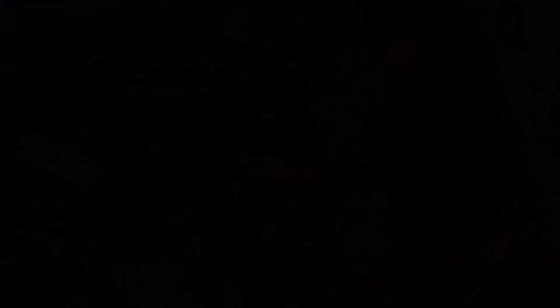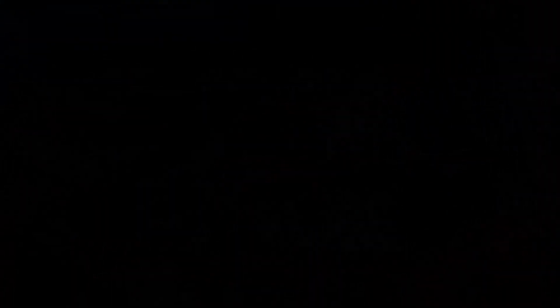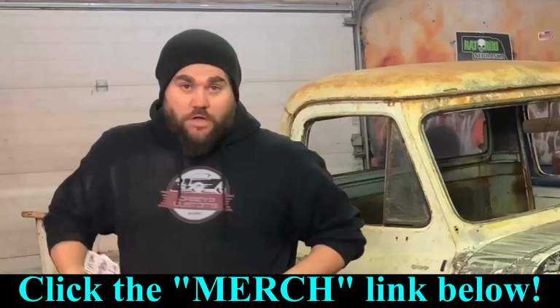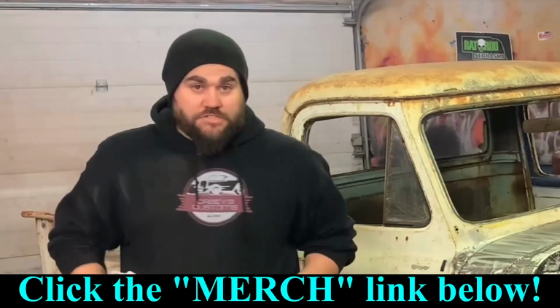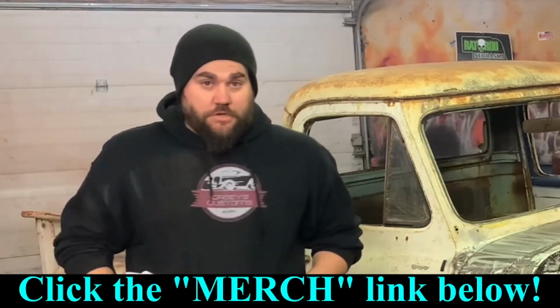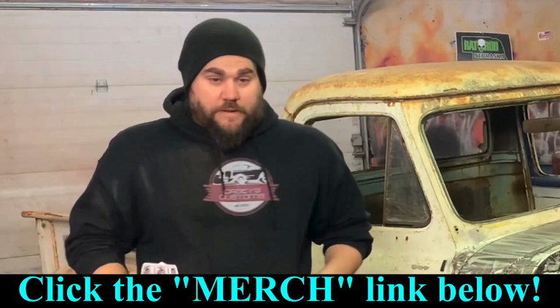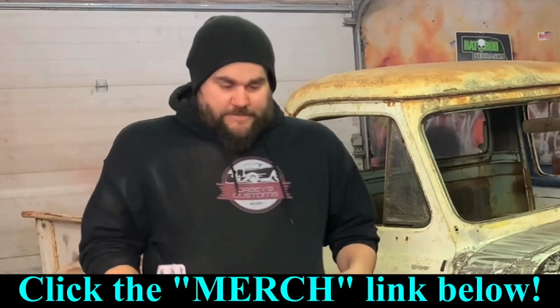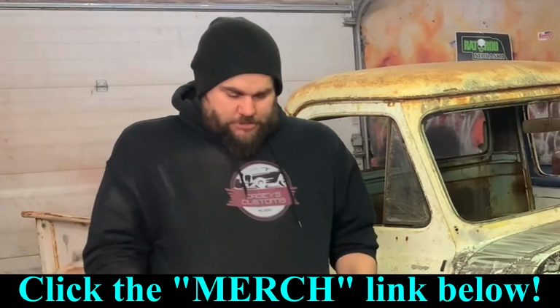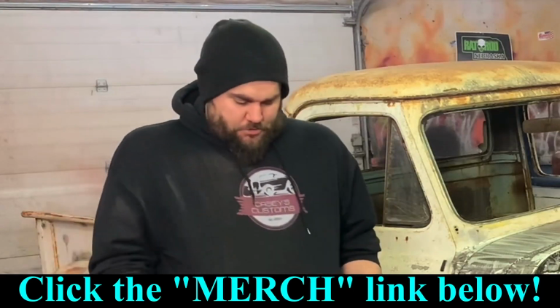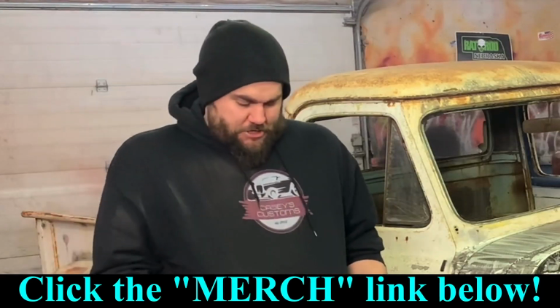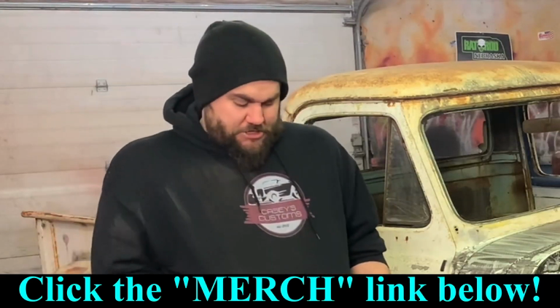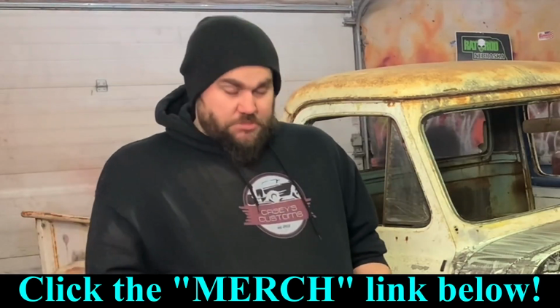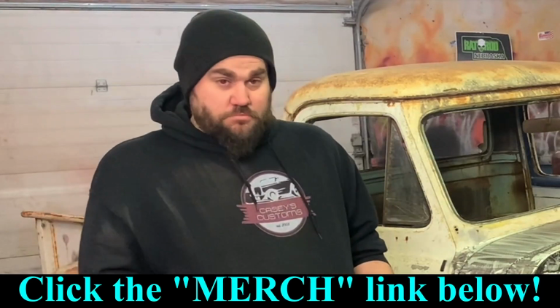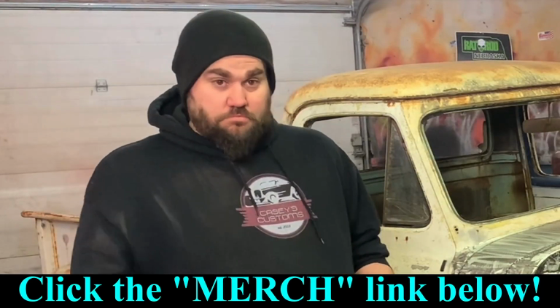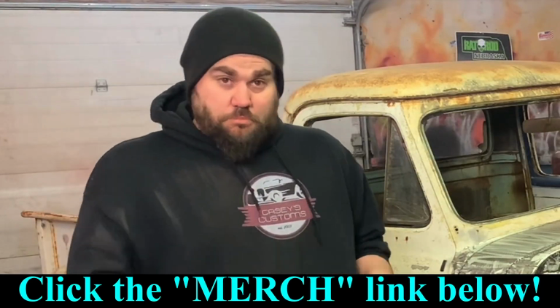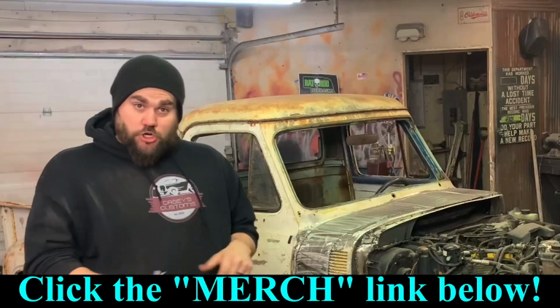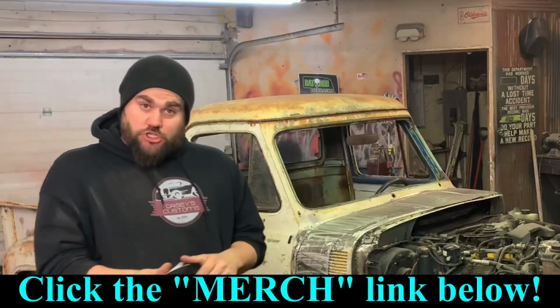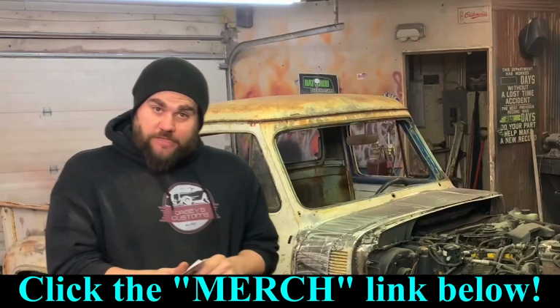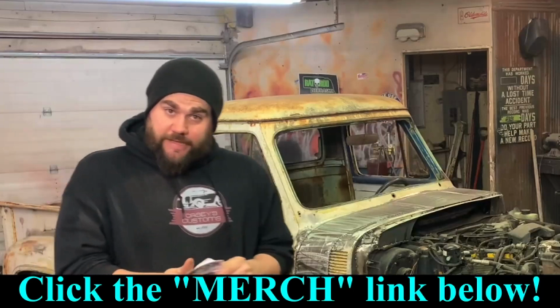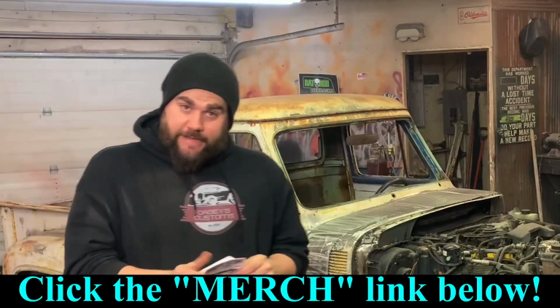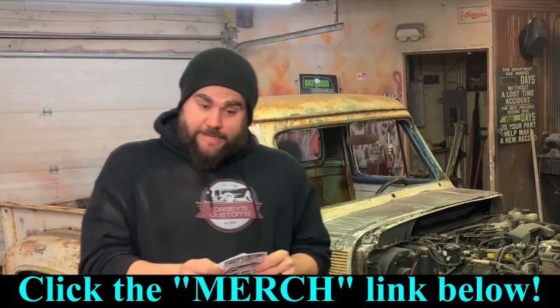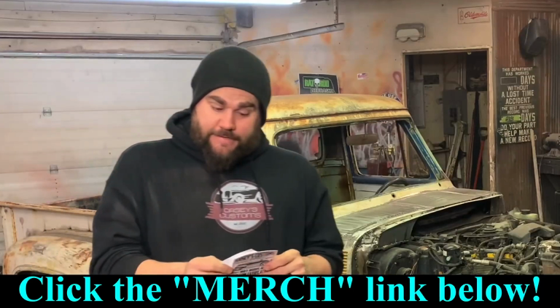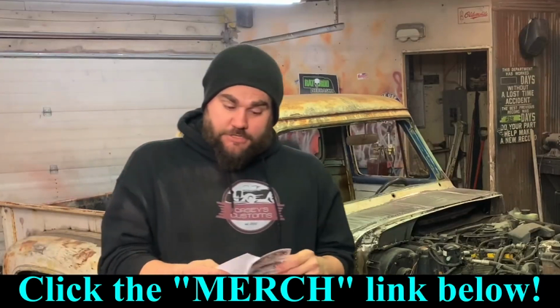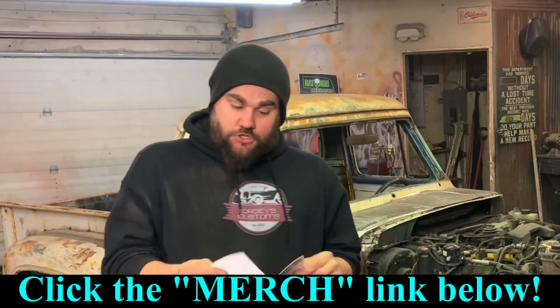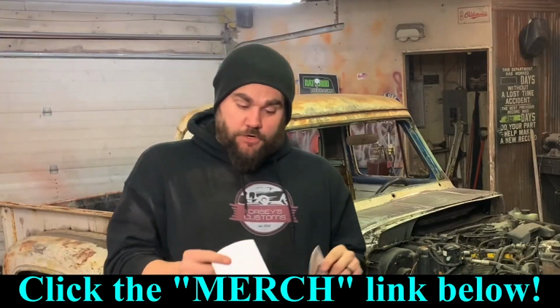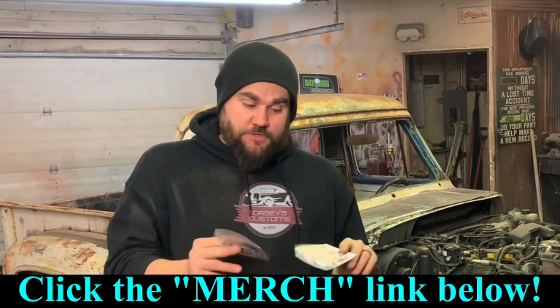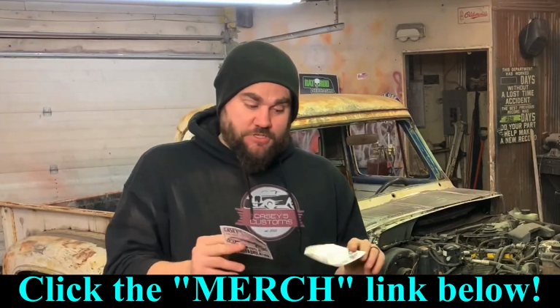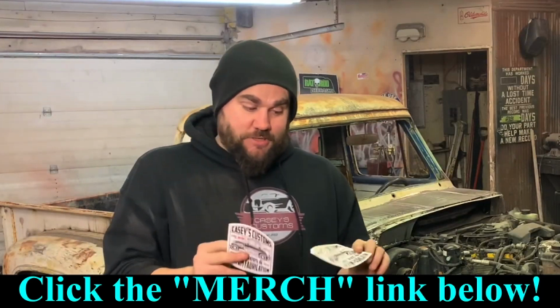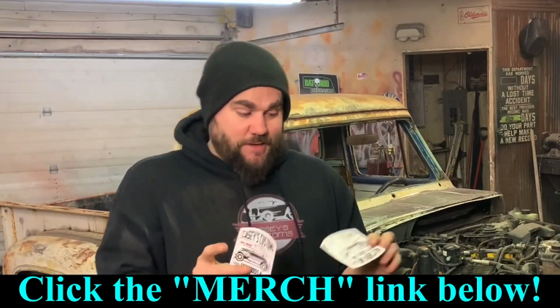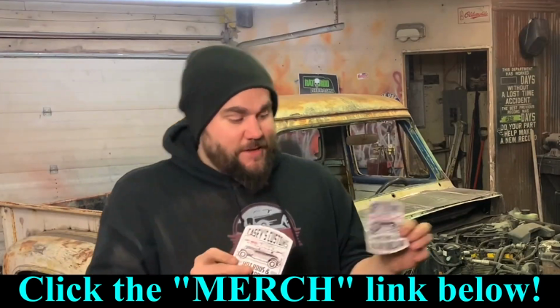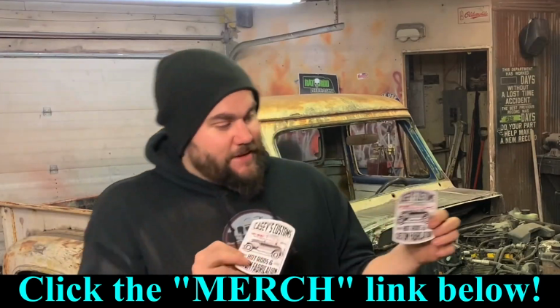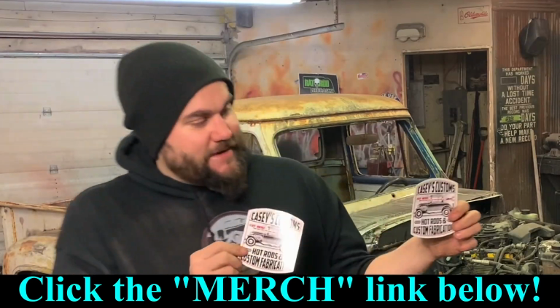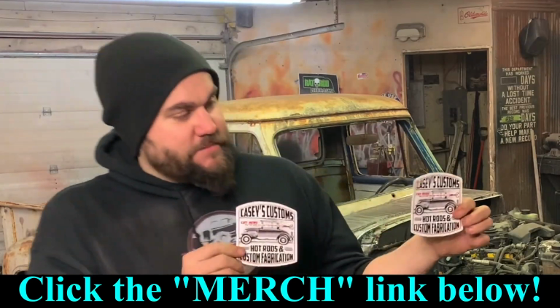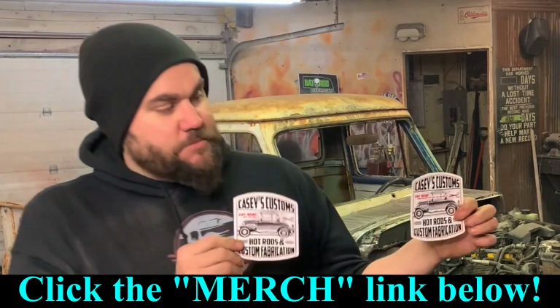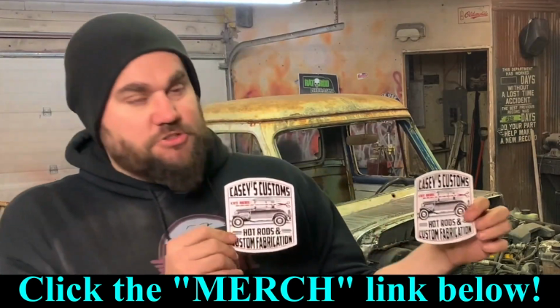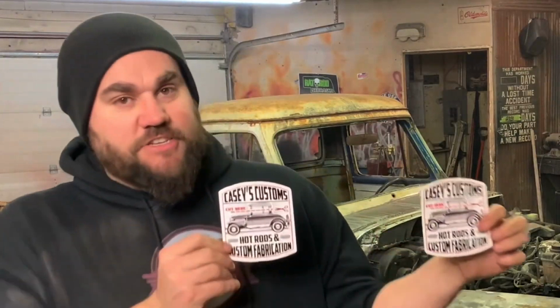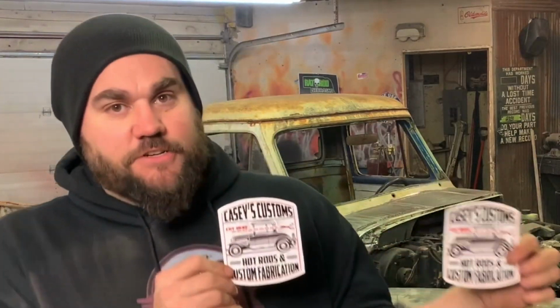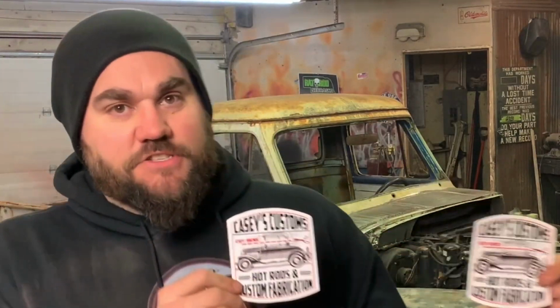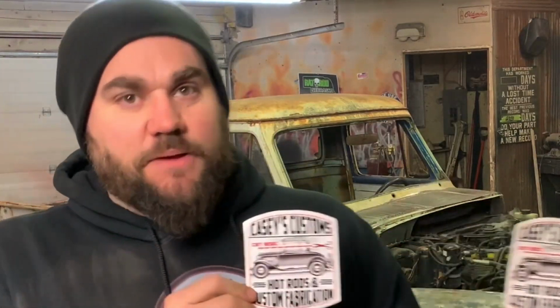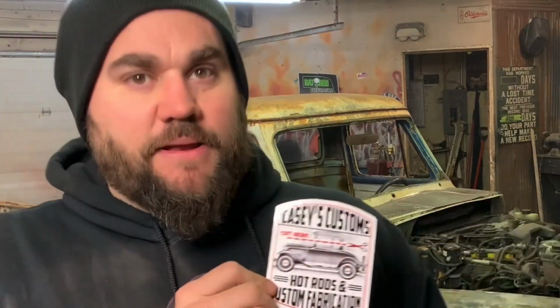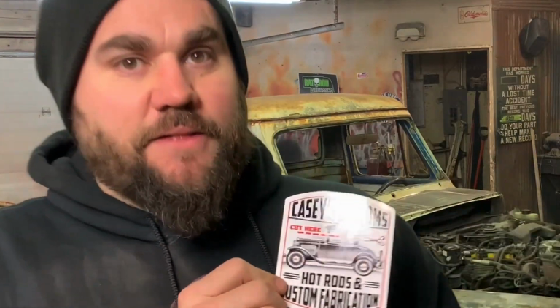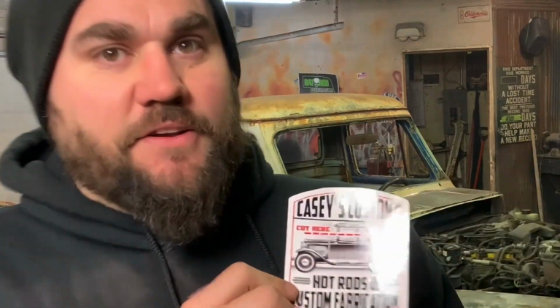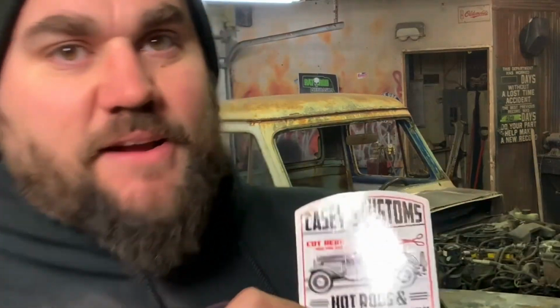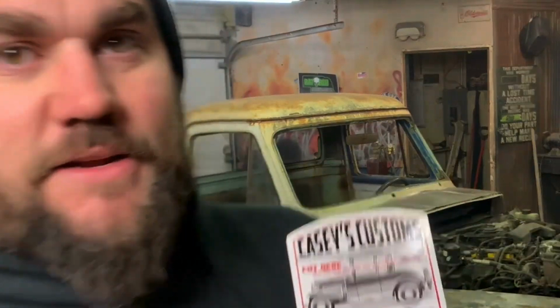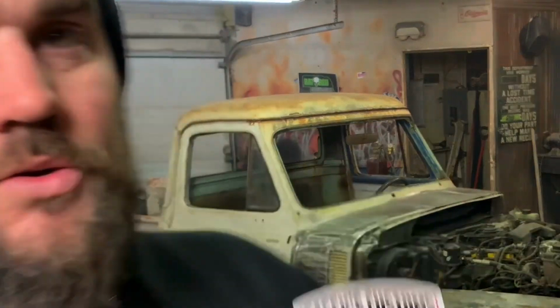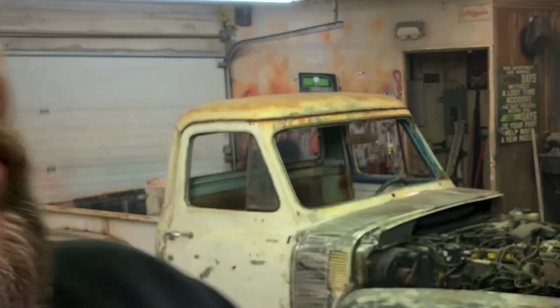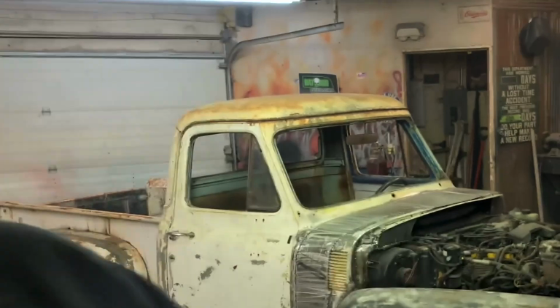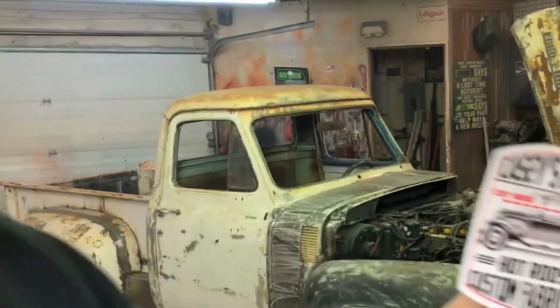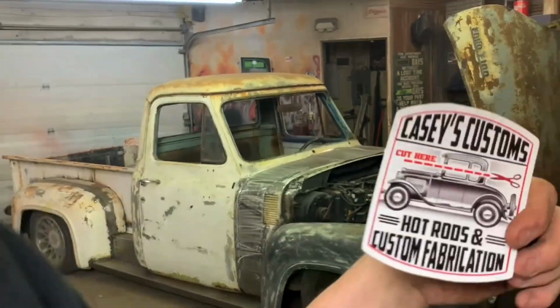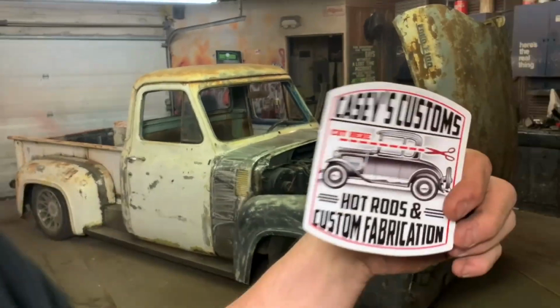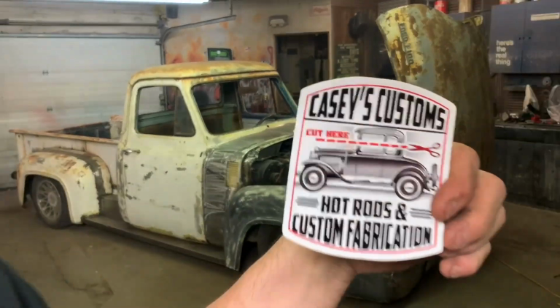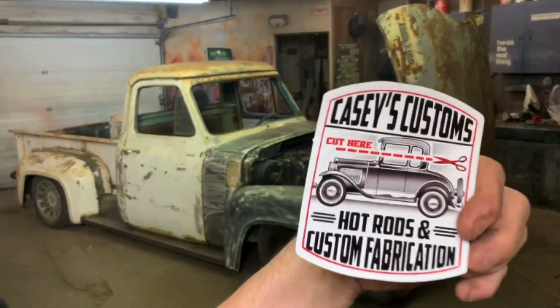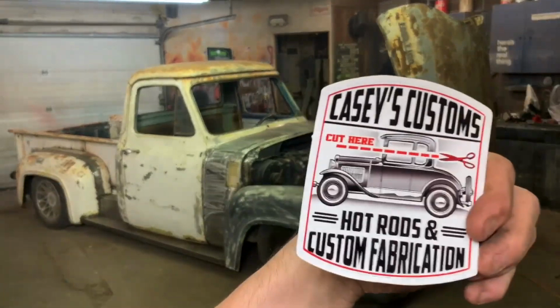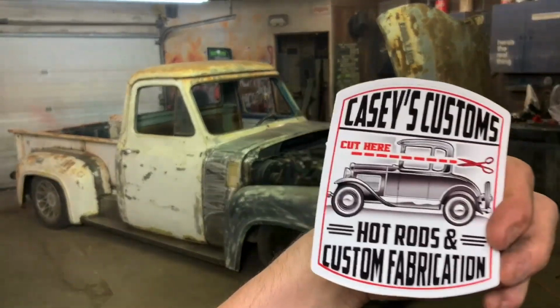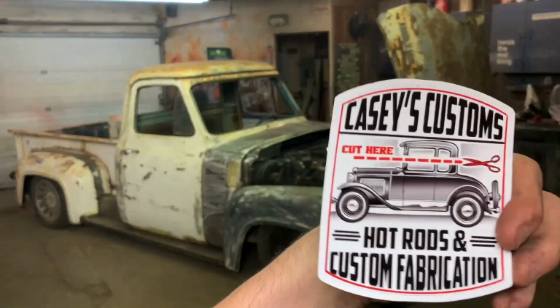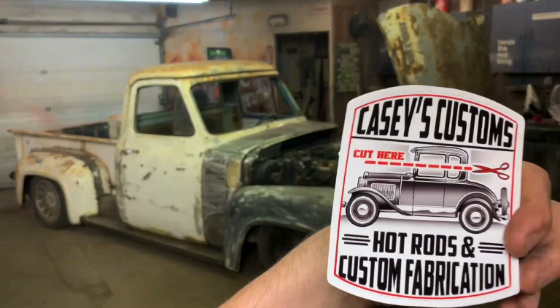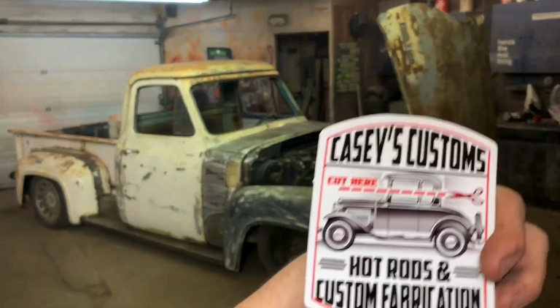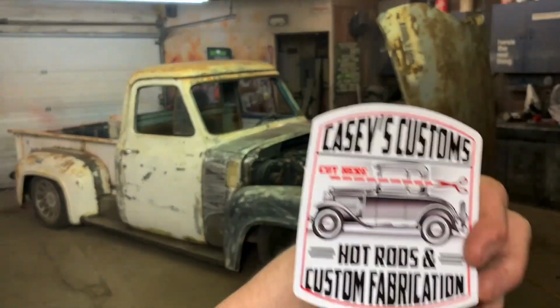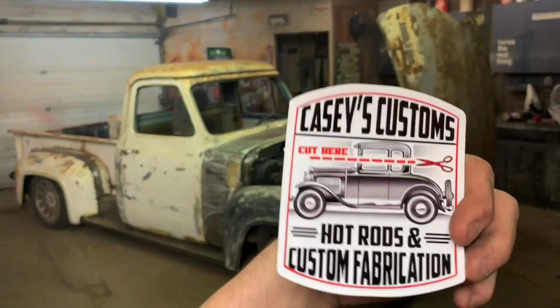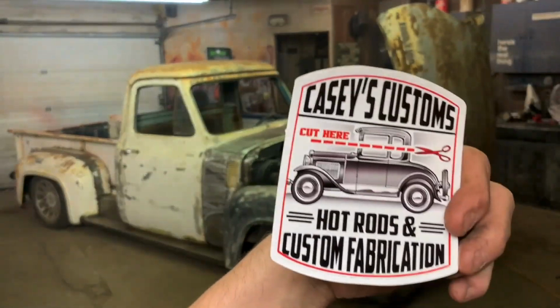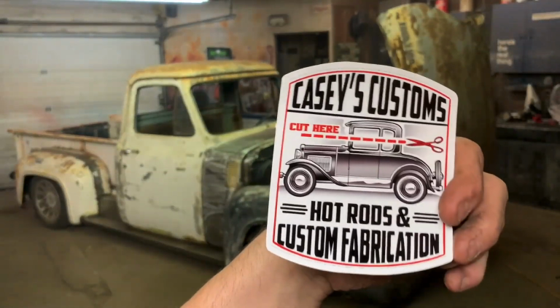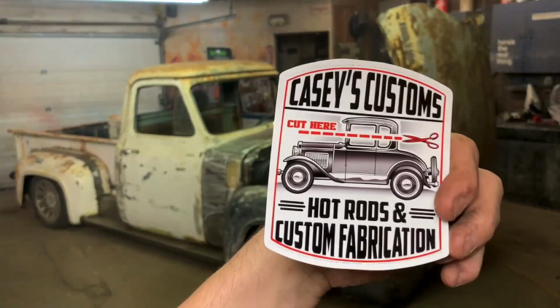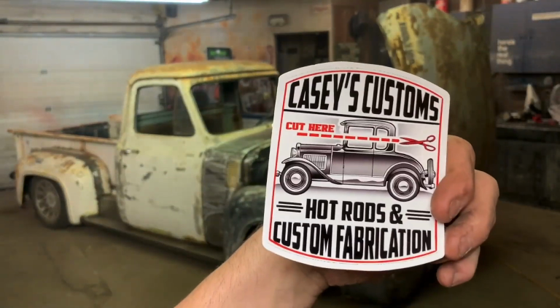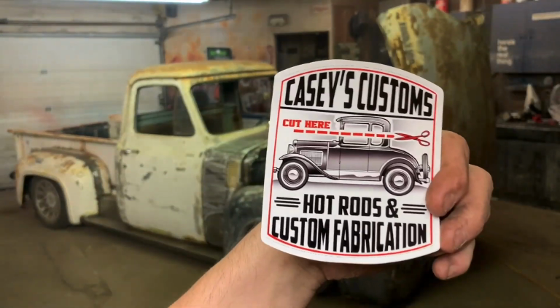Also, as always, merch link in the description. I got some new stickers coming out that are kind of cool. I love that one — that one's my favorite.